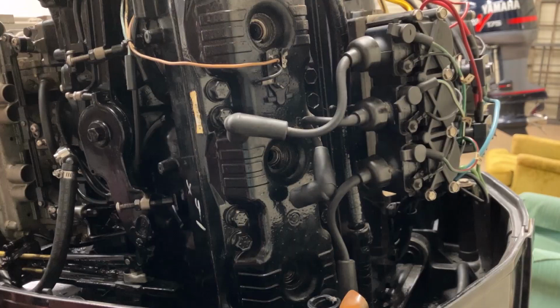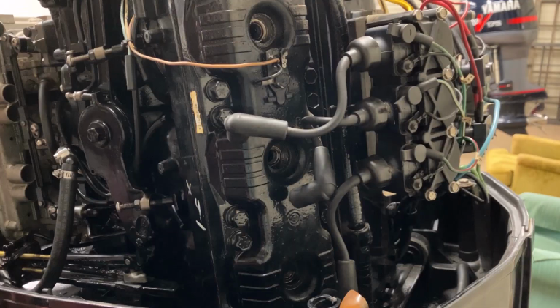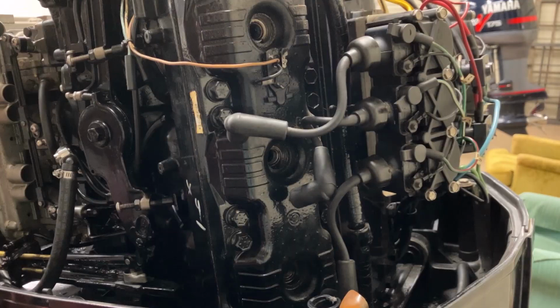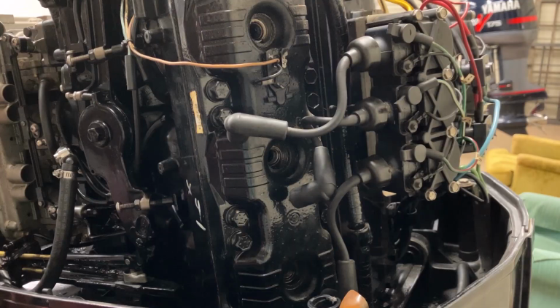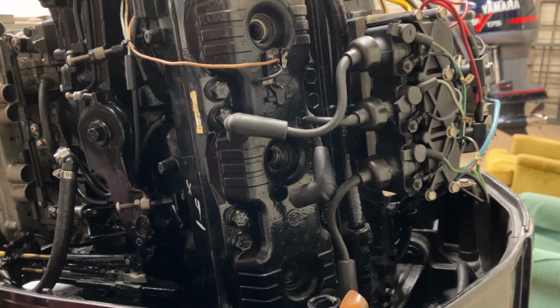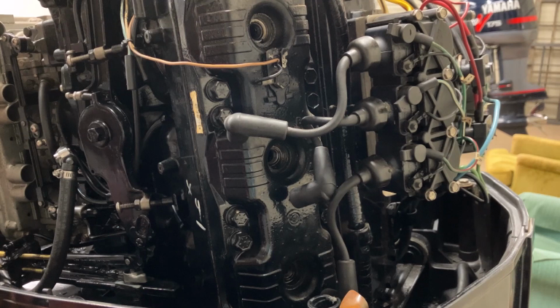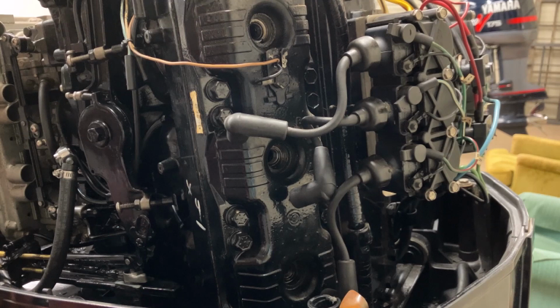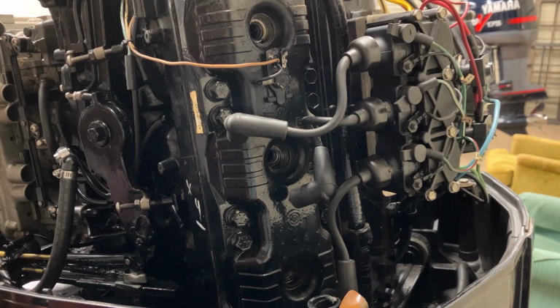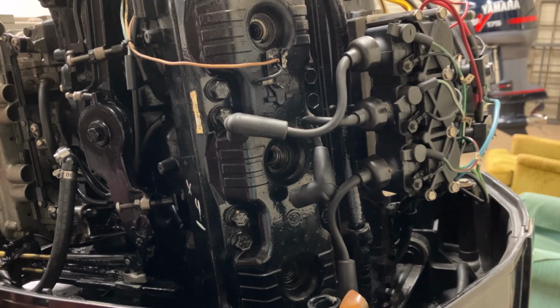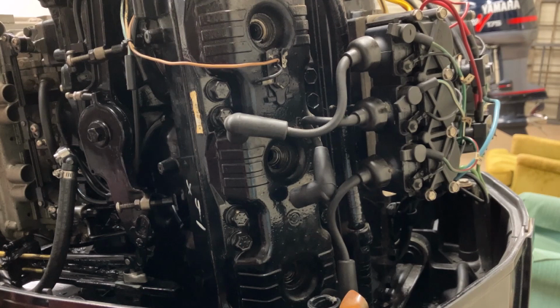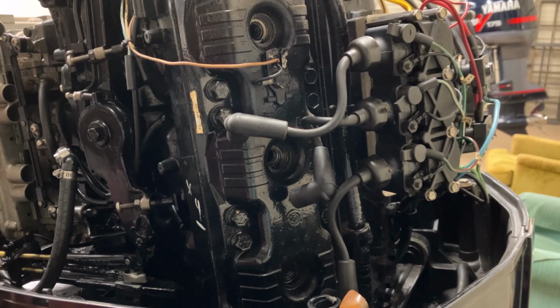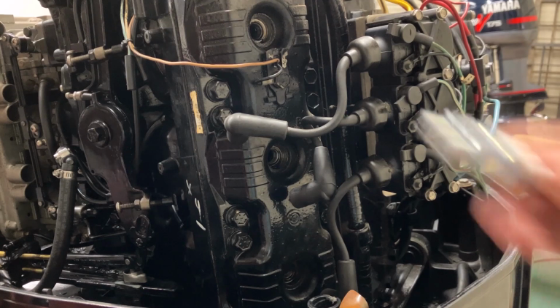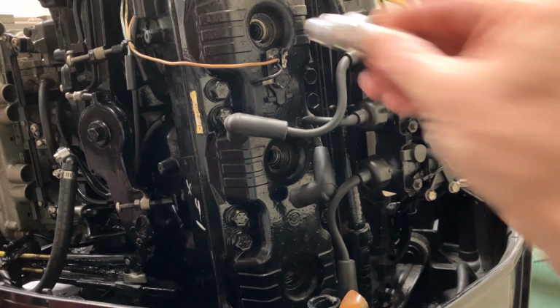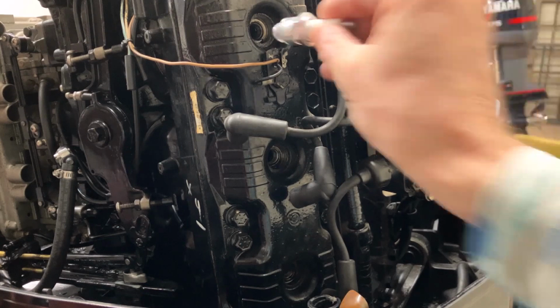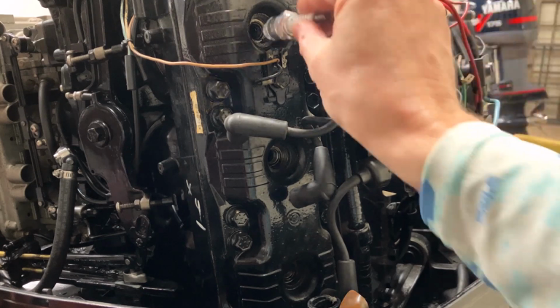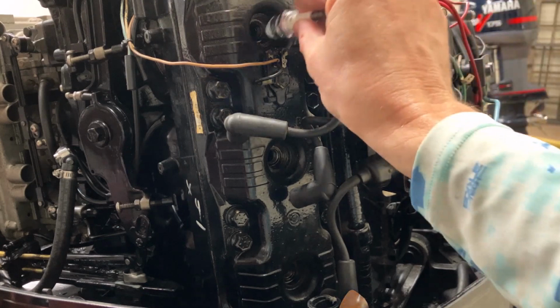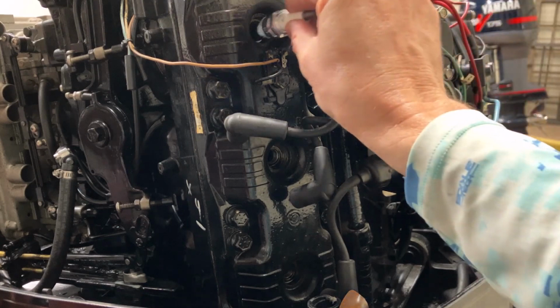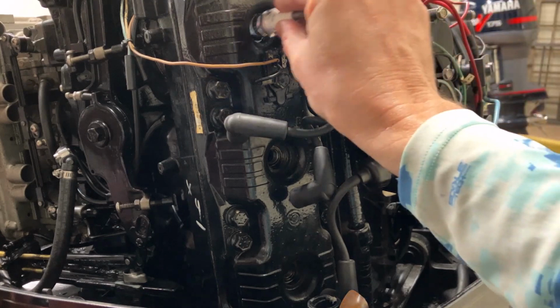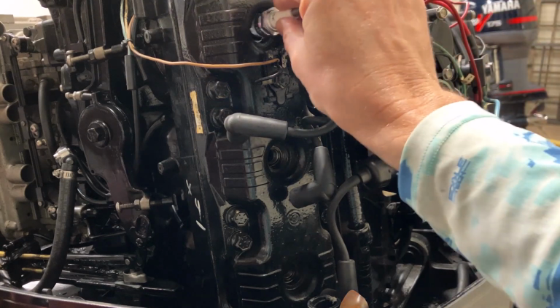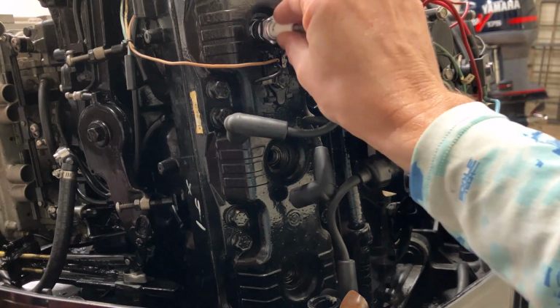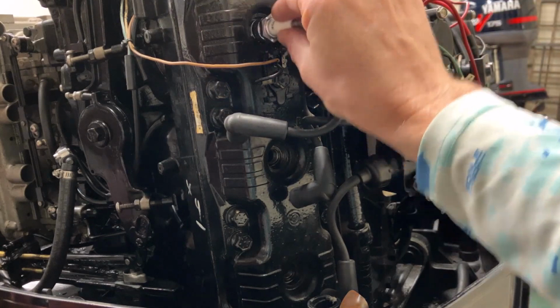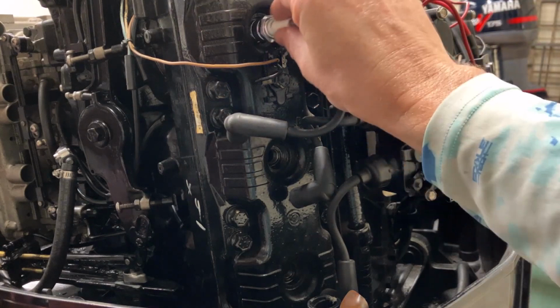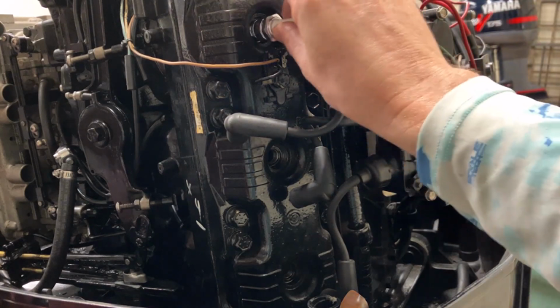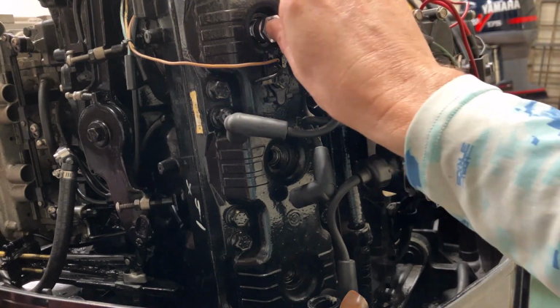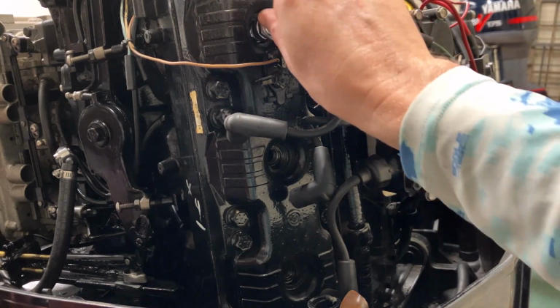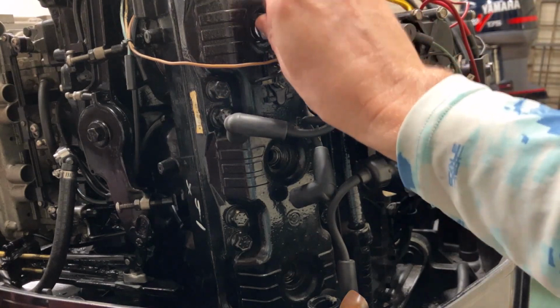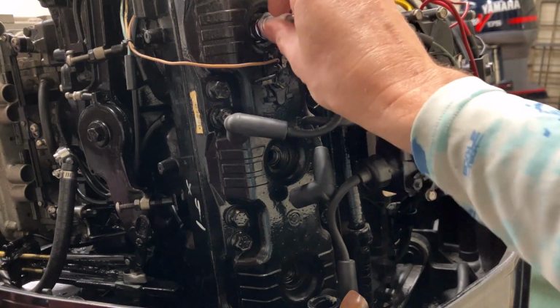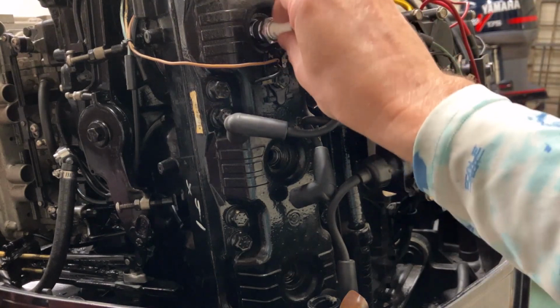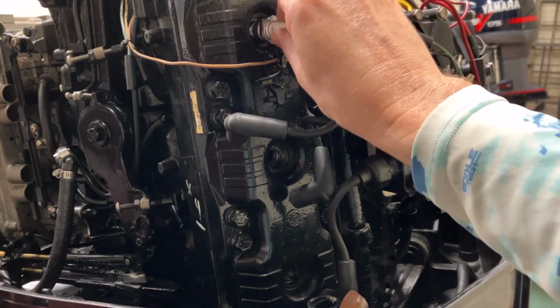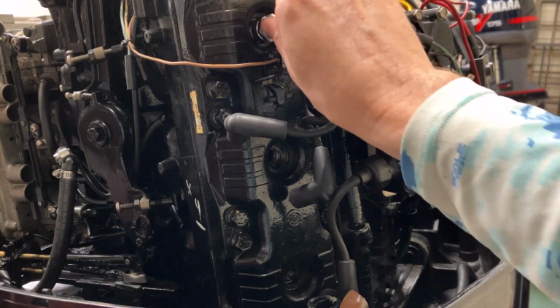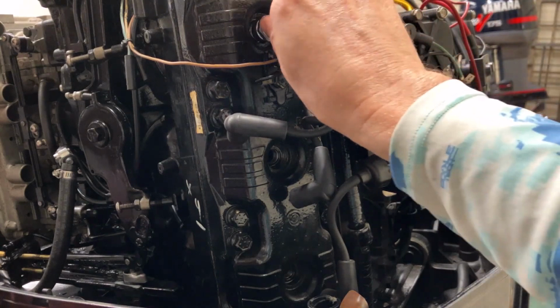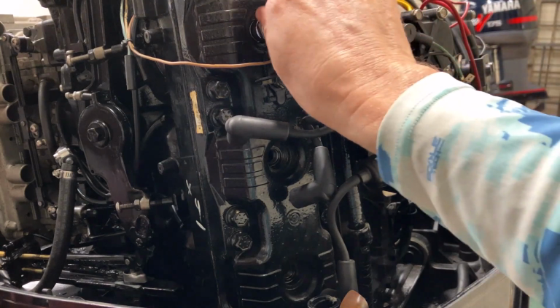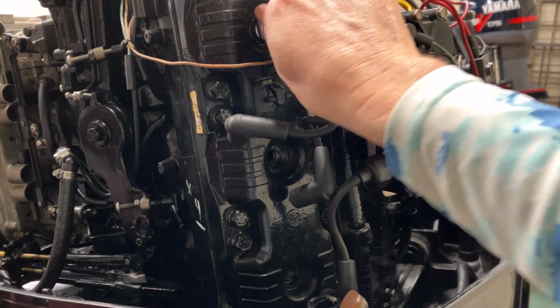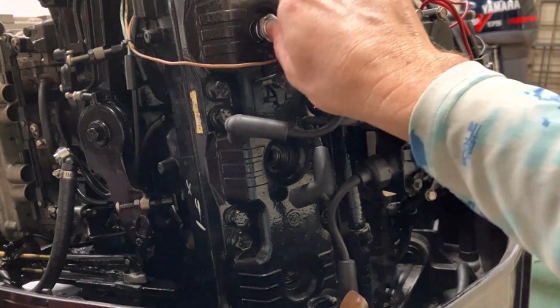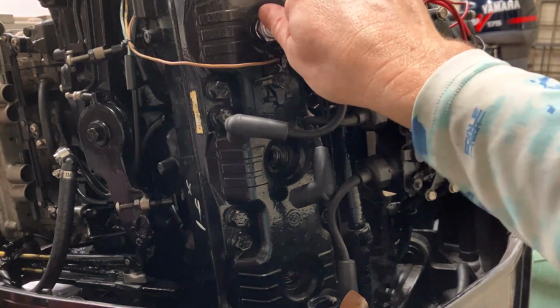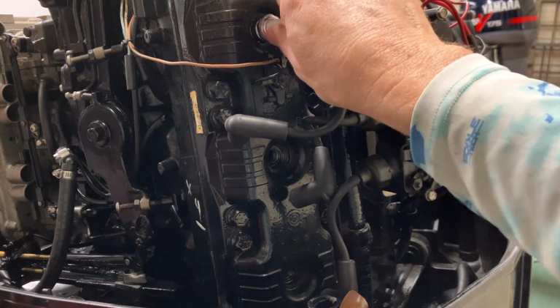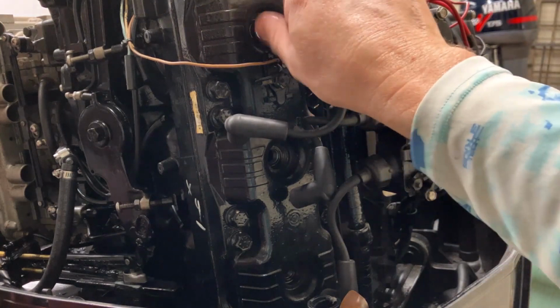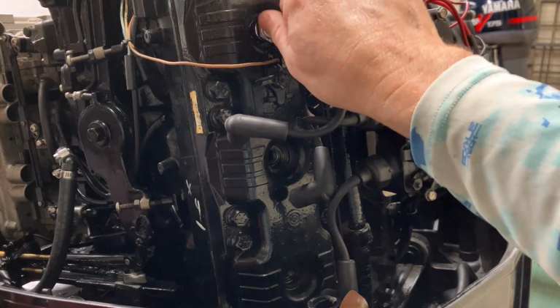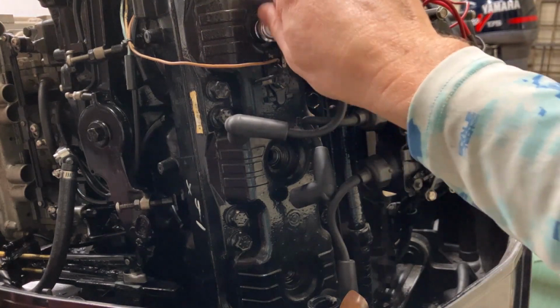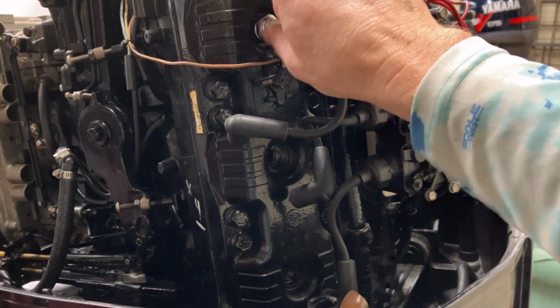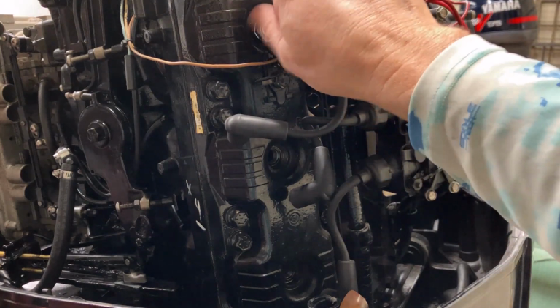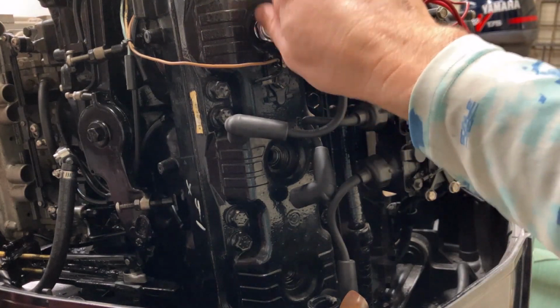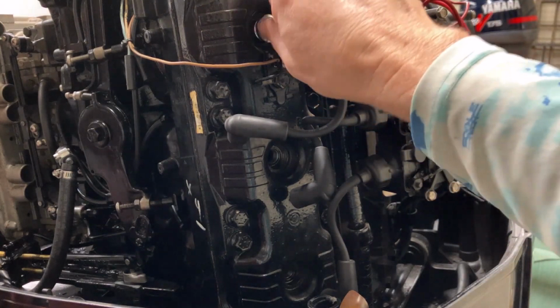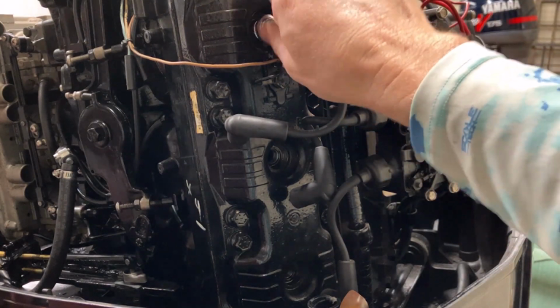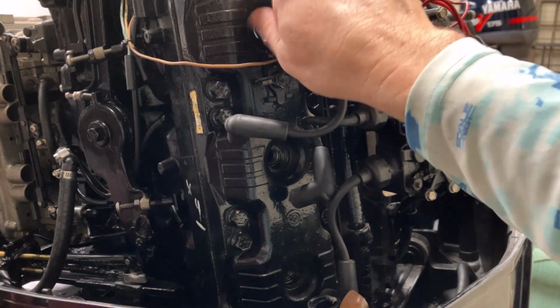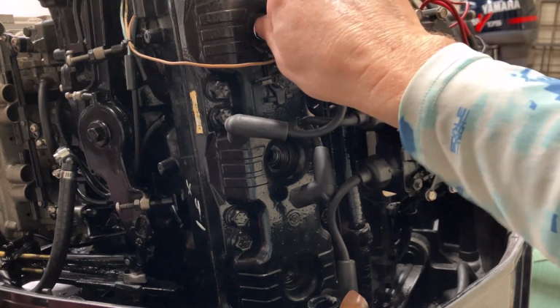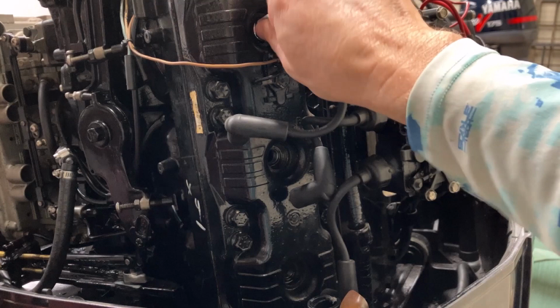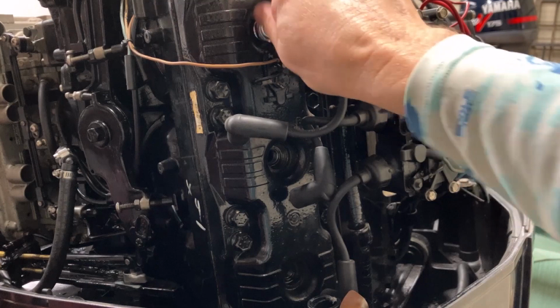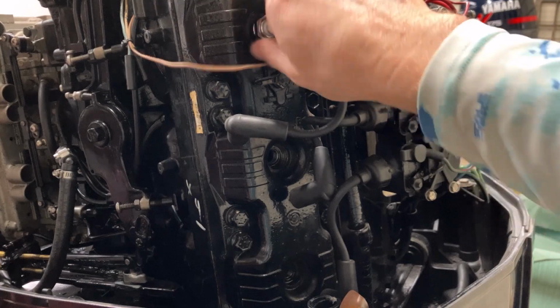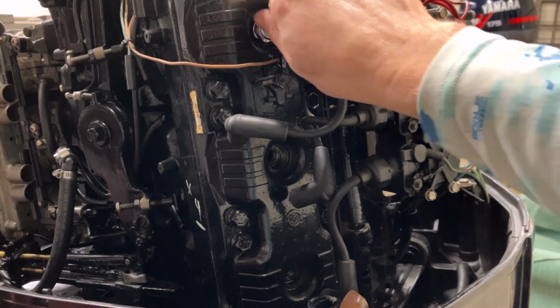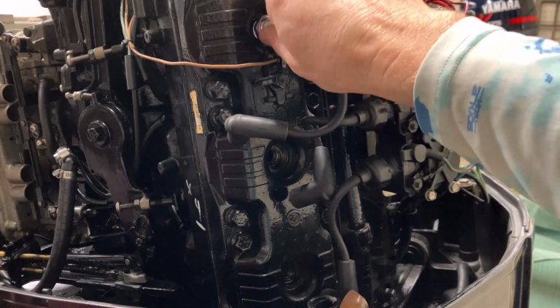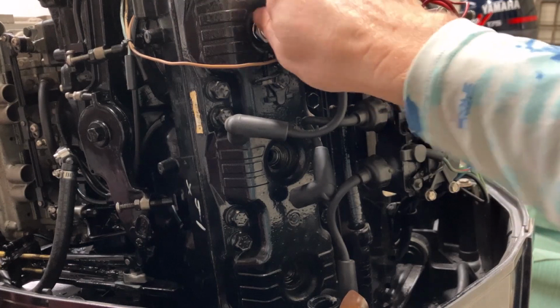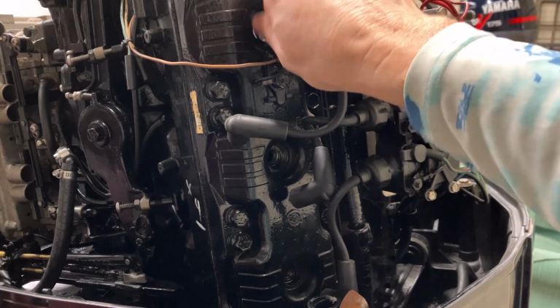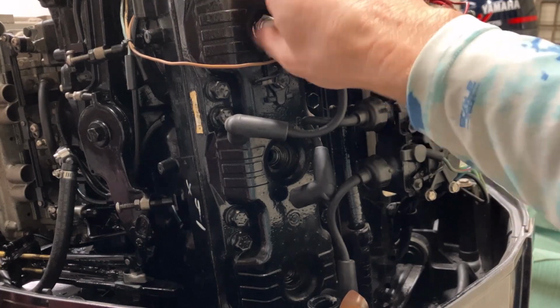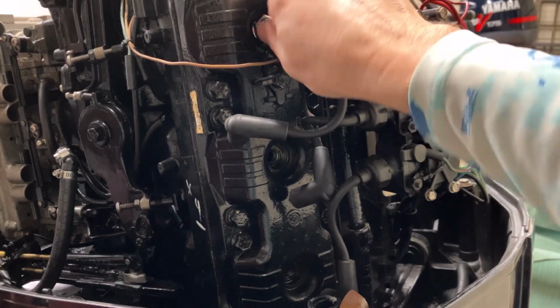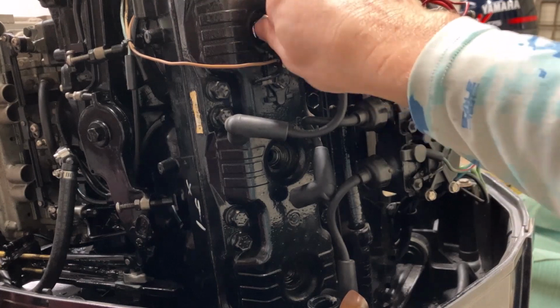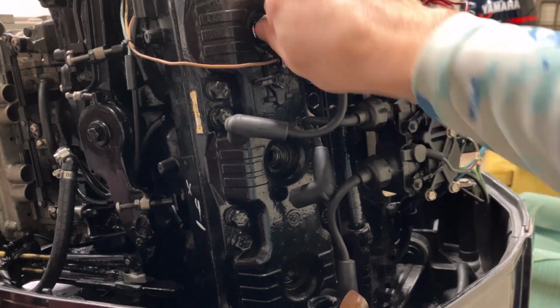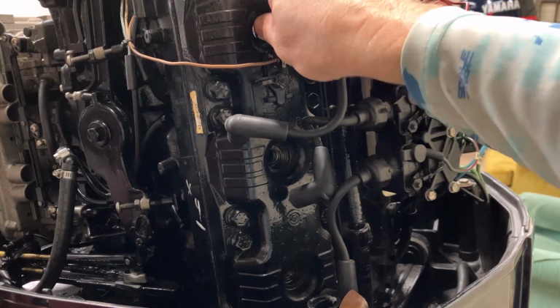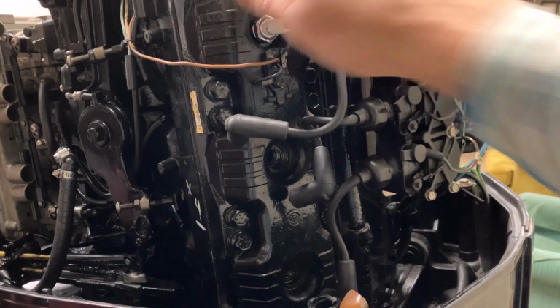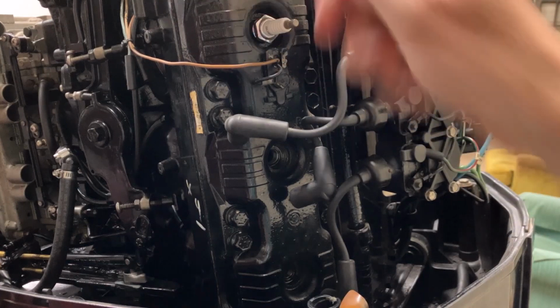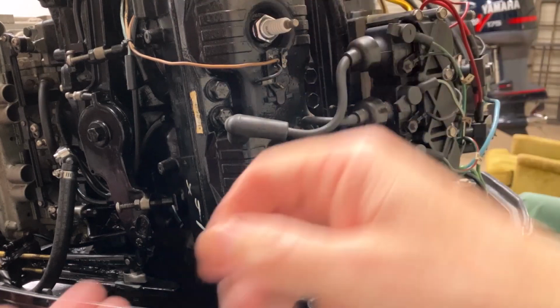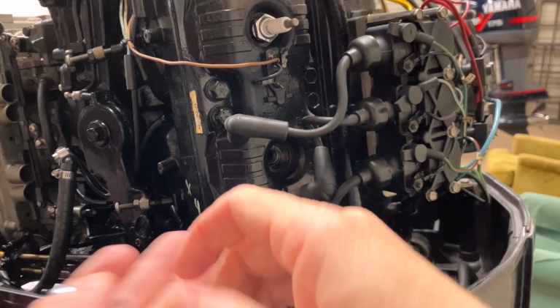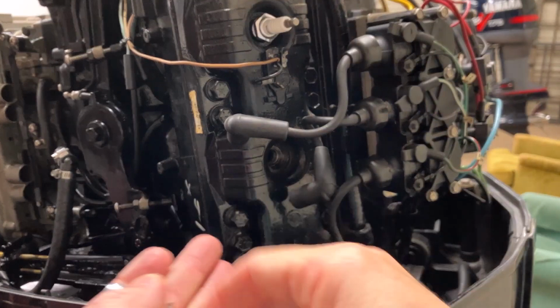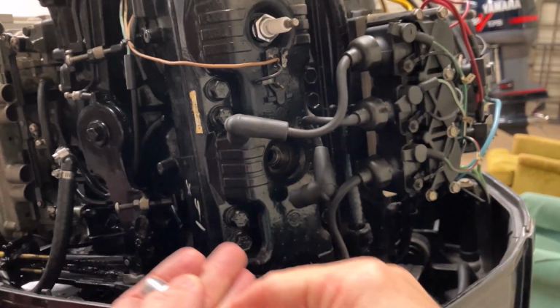Now that we have all the old plugs out we can install the new ones. Put those in by hand because the crush washer hits.